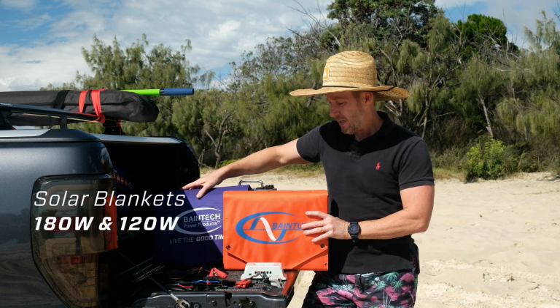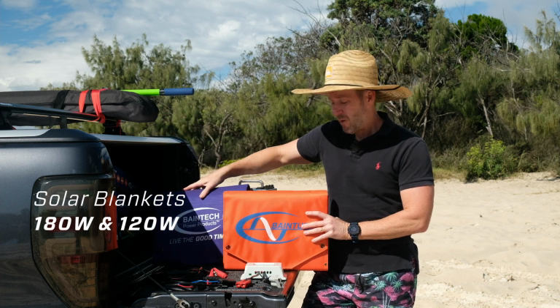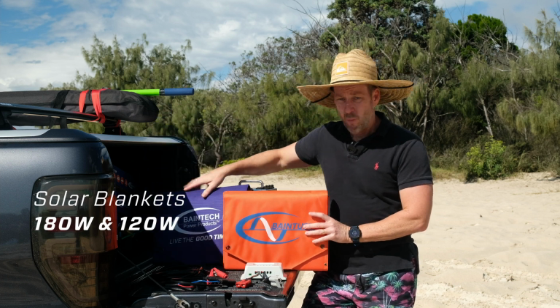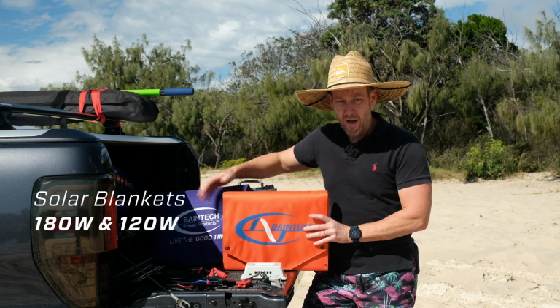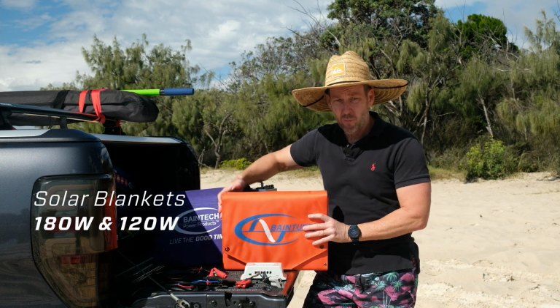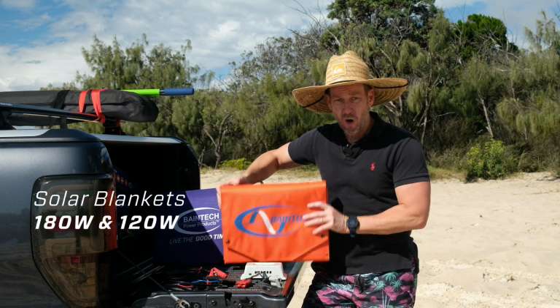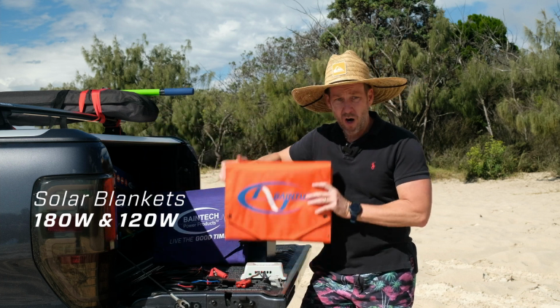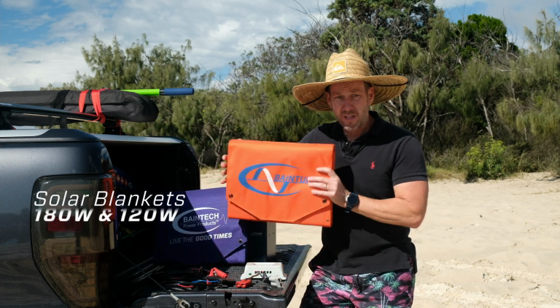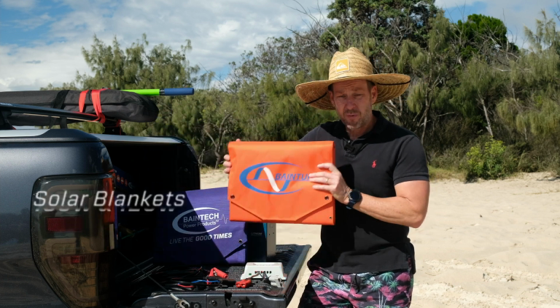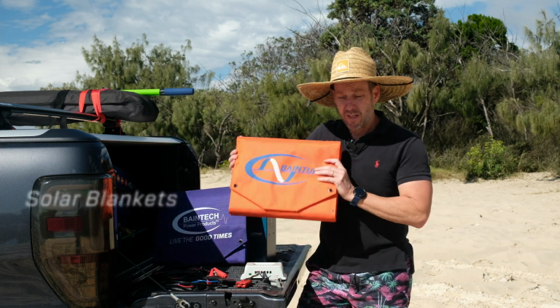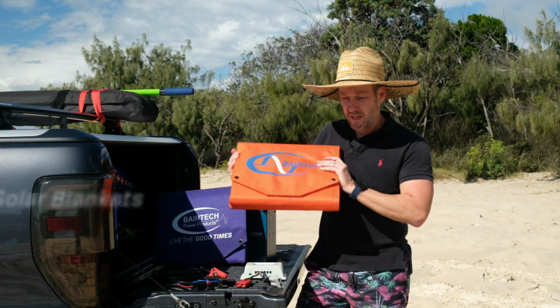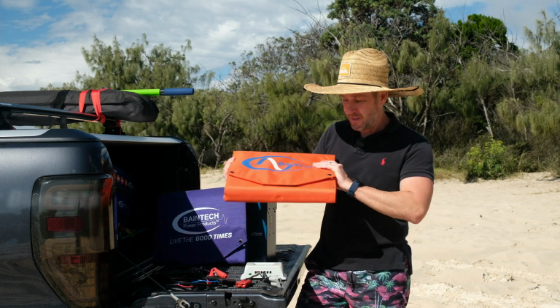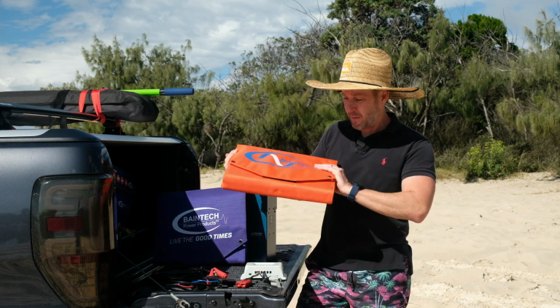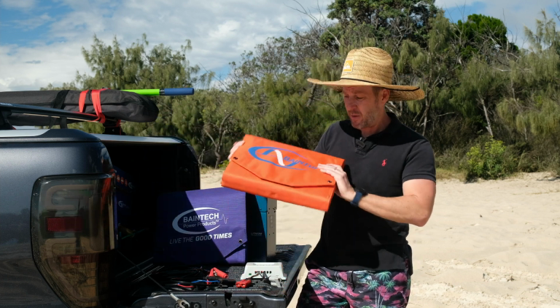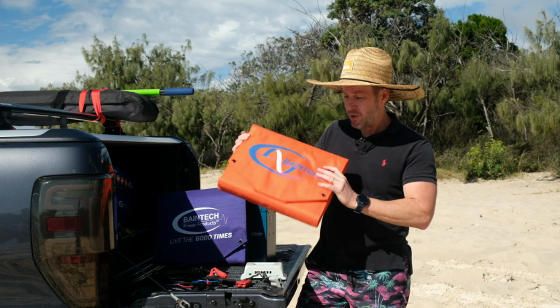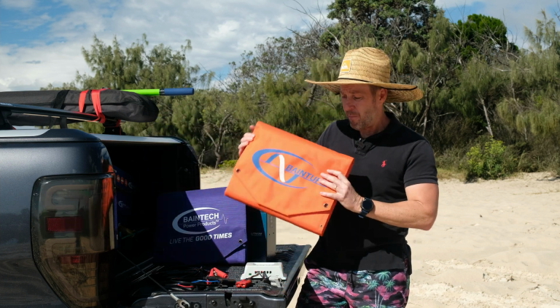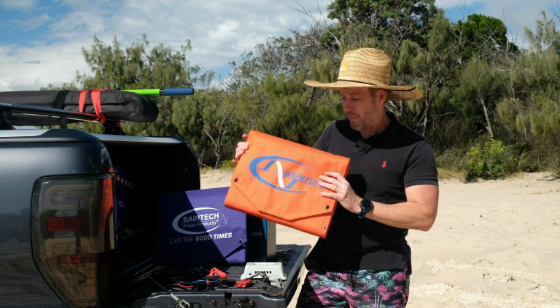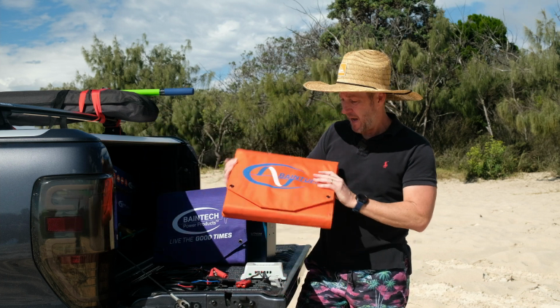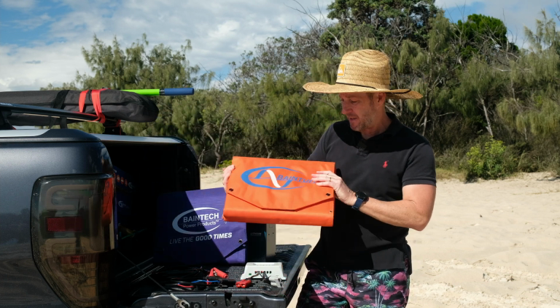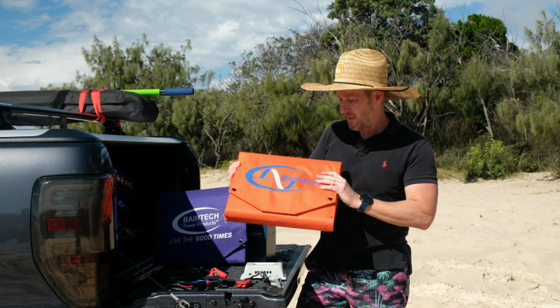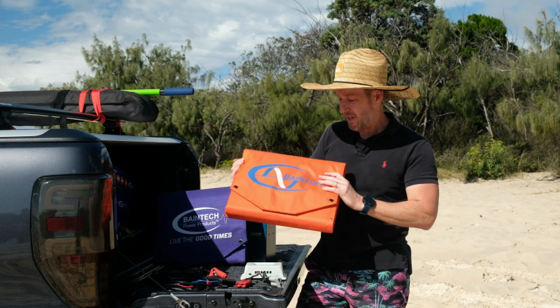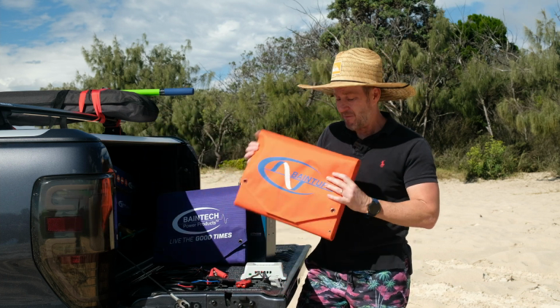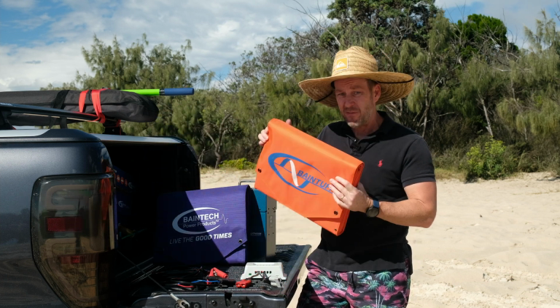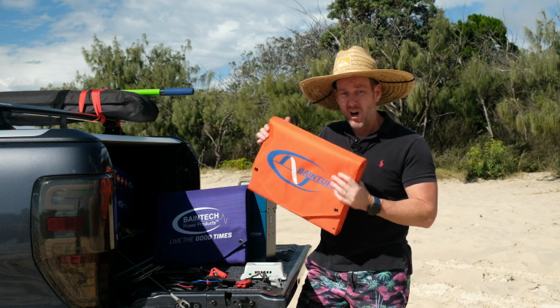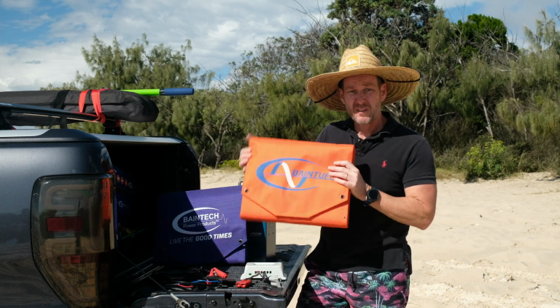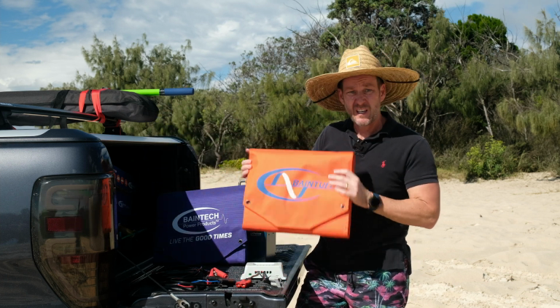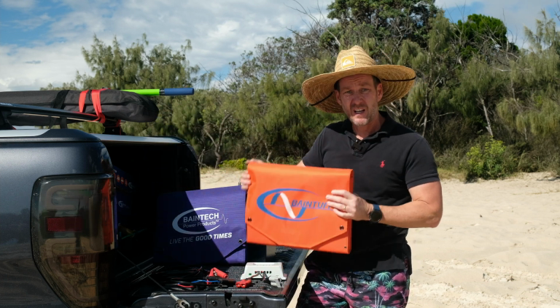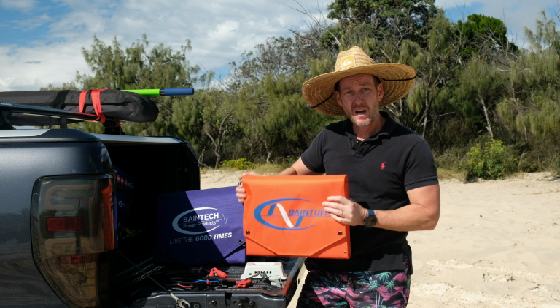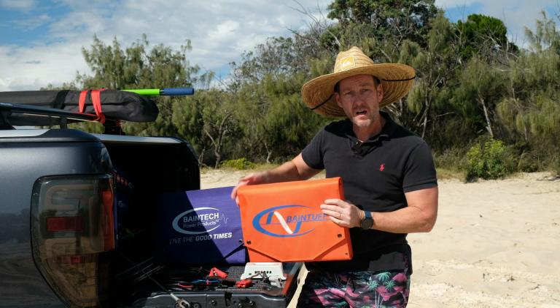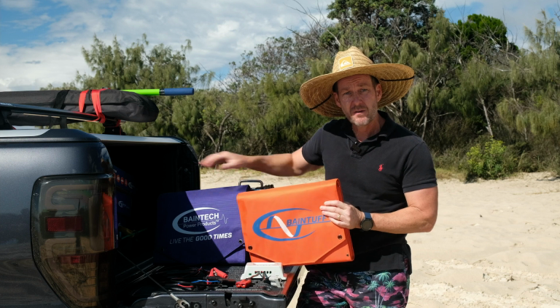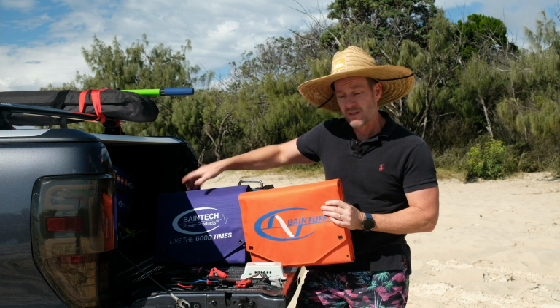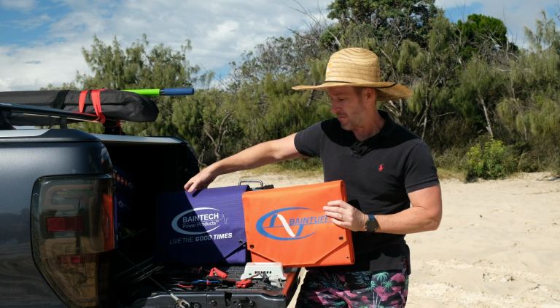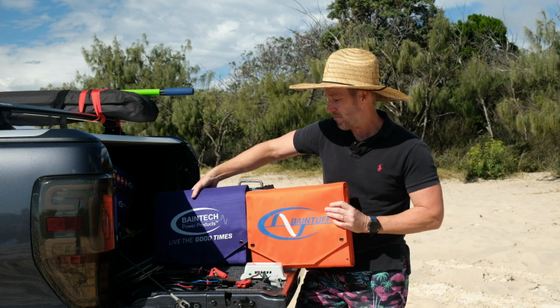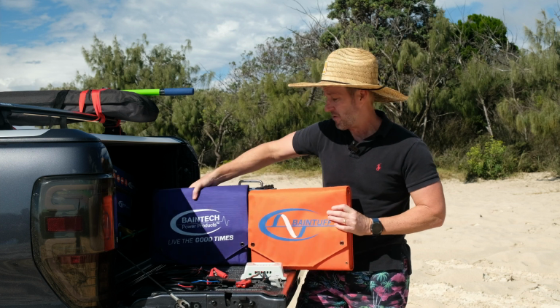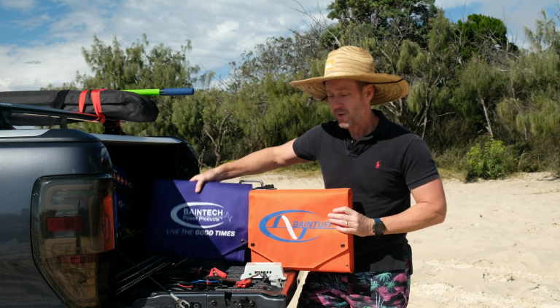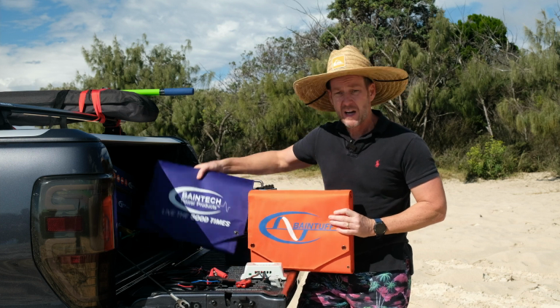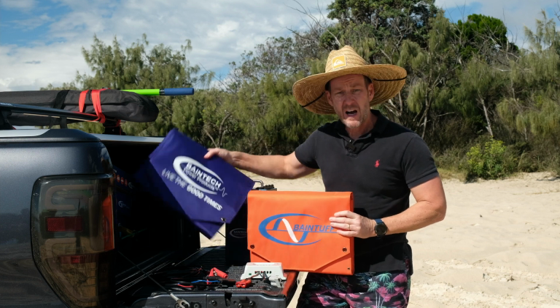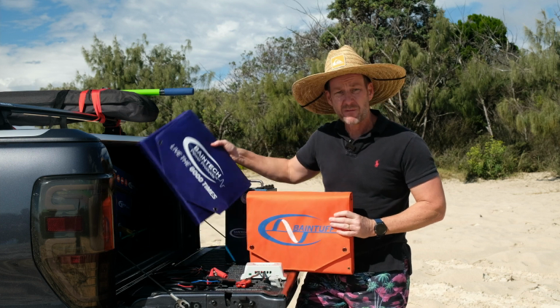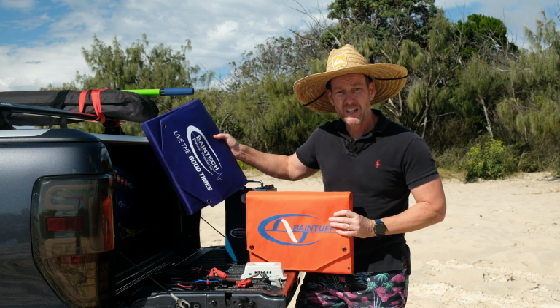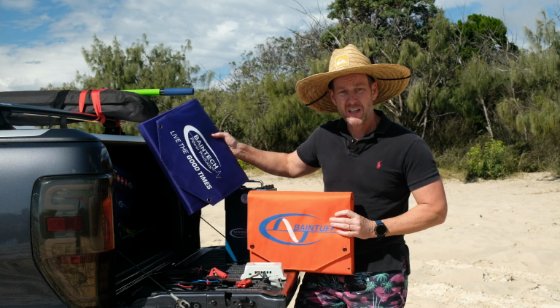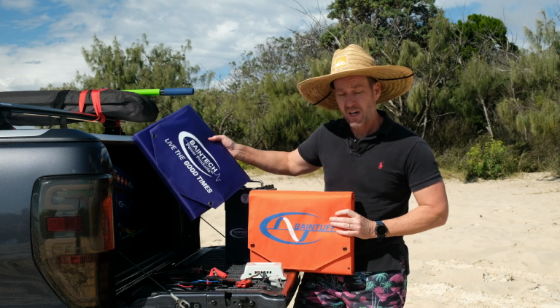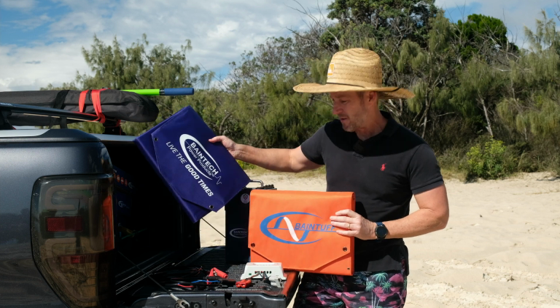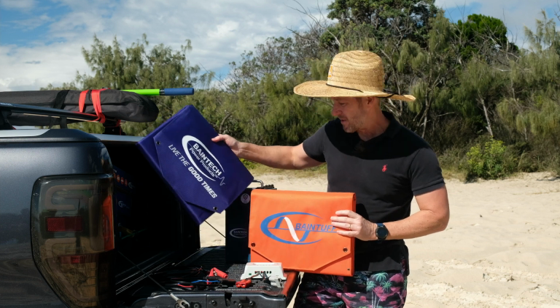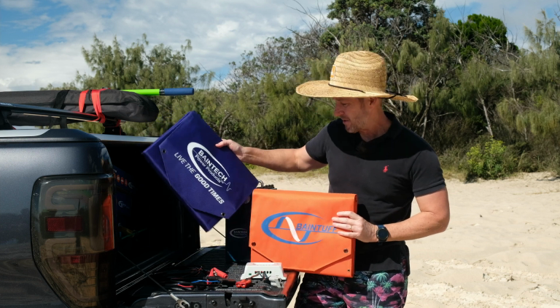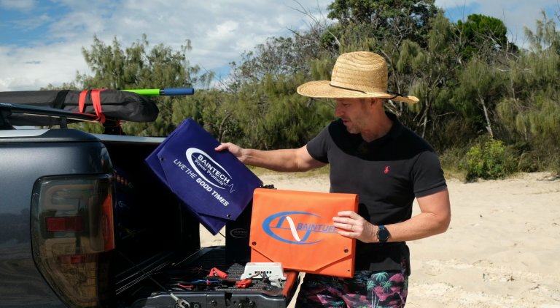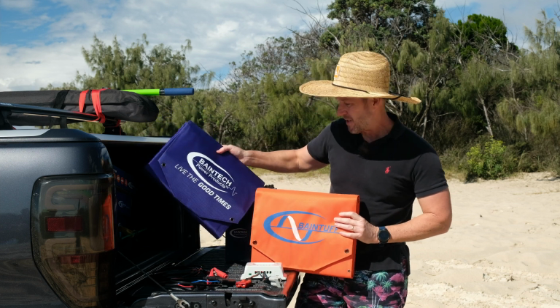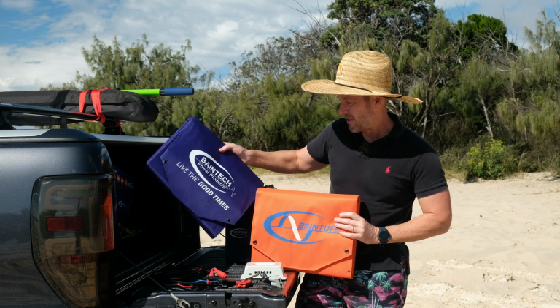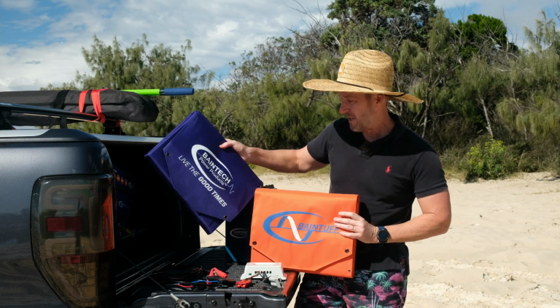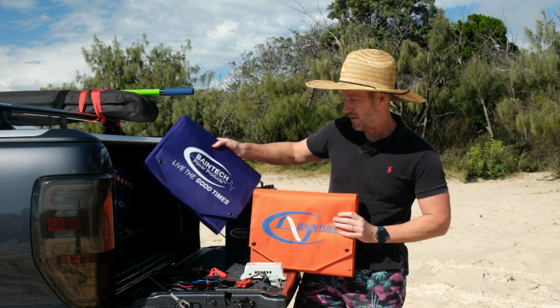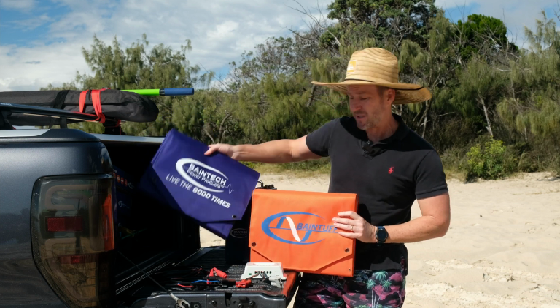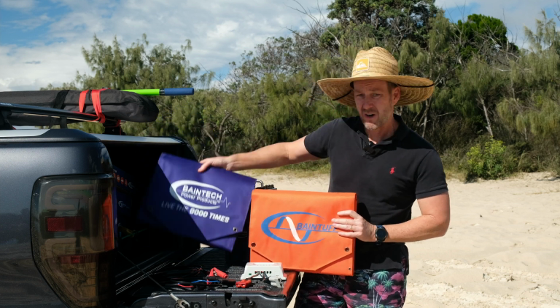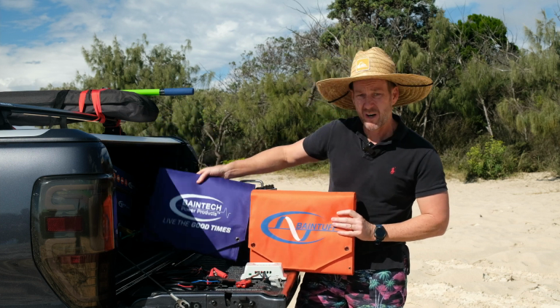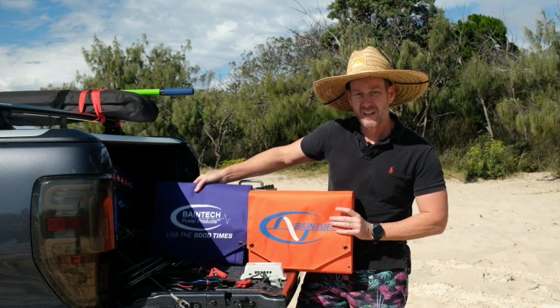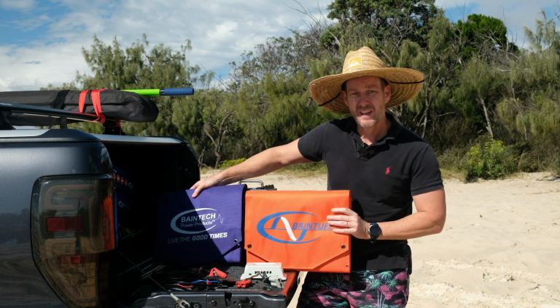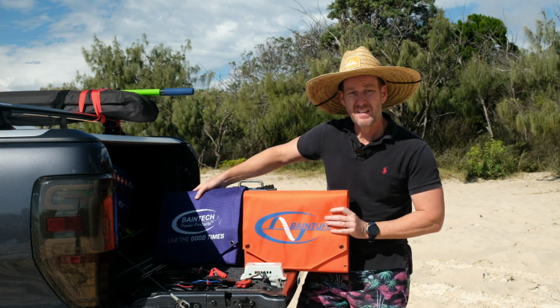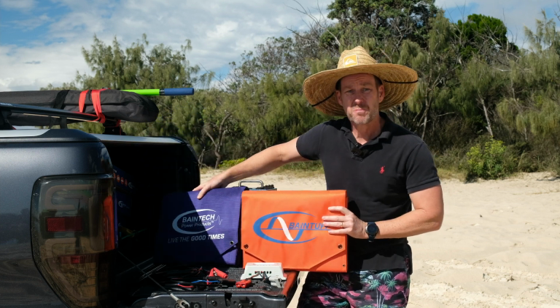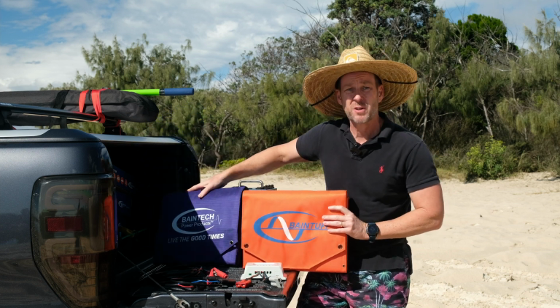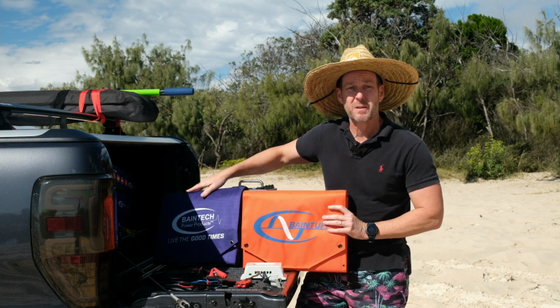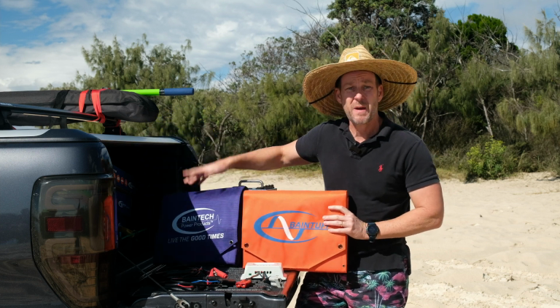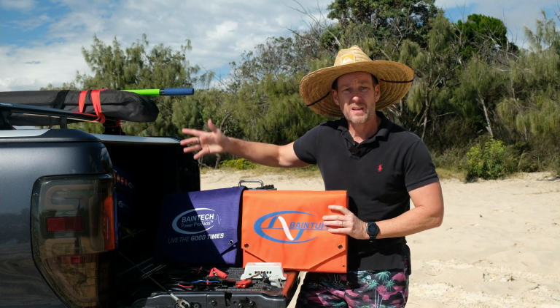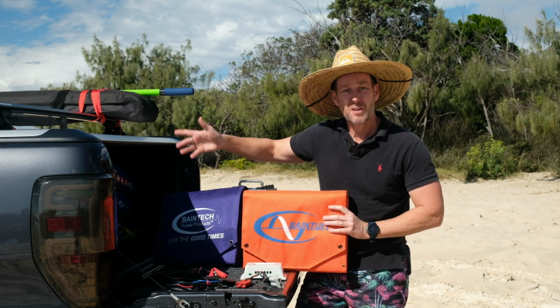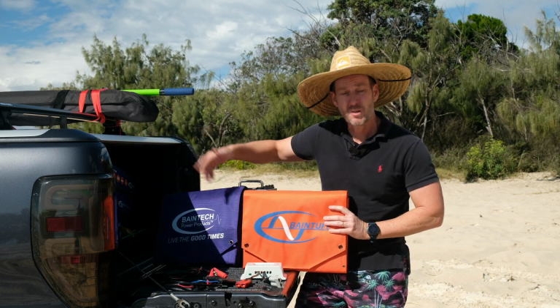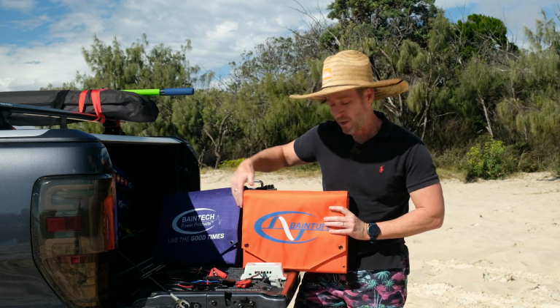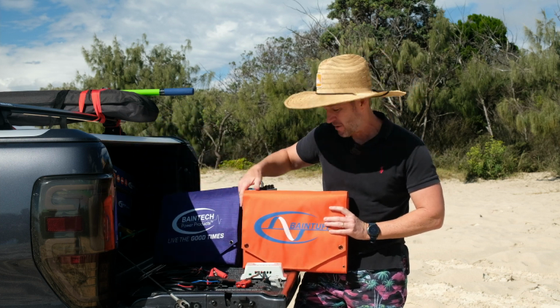Weight wise, pretty easy. They're pretty compact — five kilos and three and a half kilos. Nice, neat, tidy. Easy to put in the back of your ute.